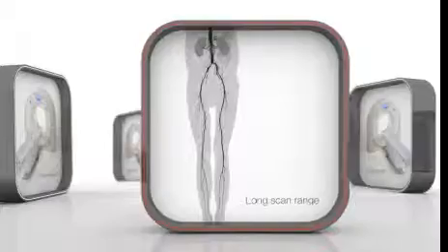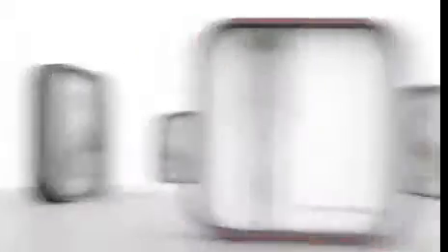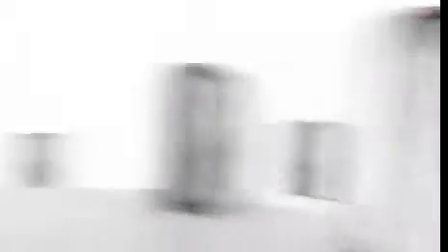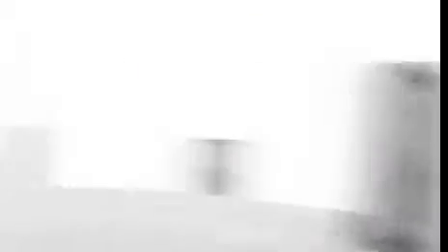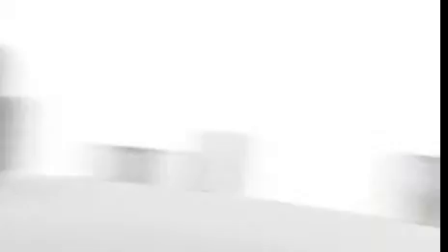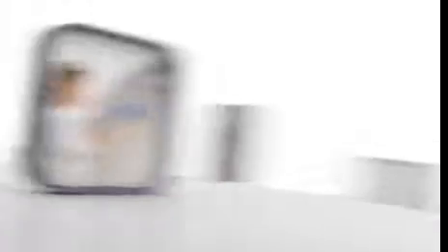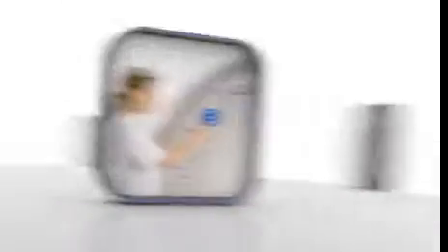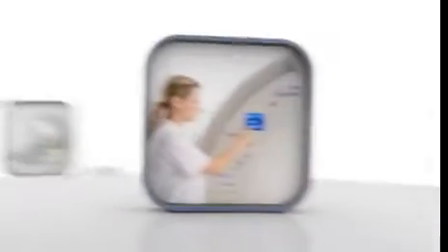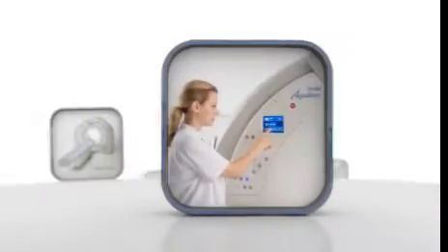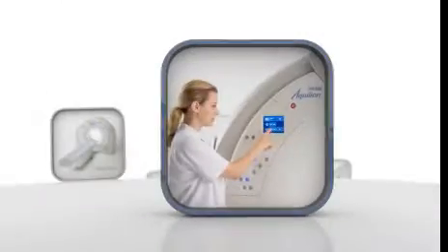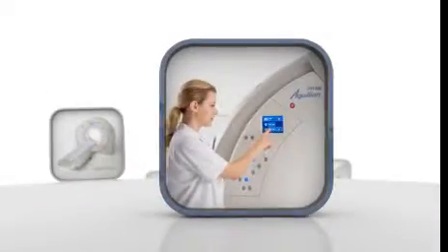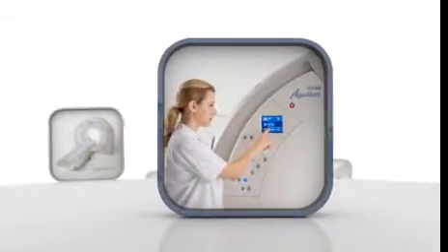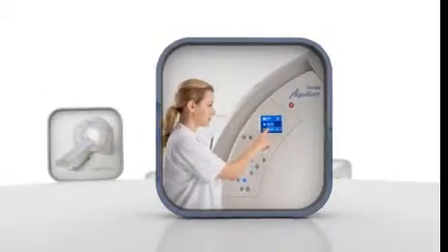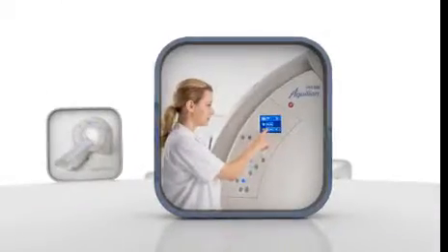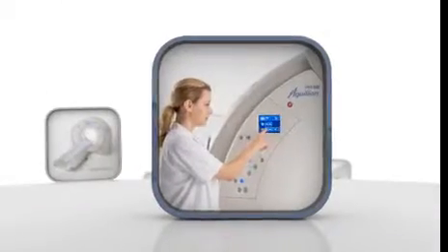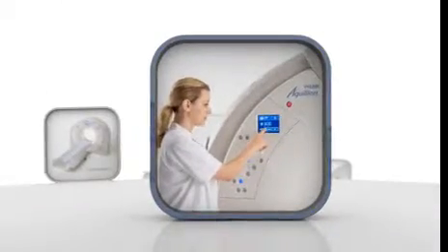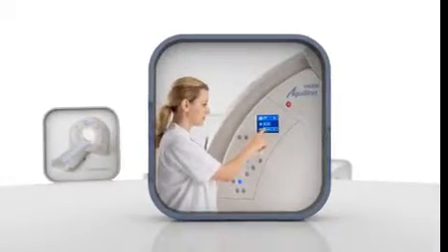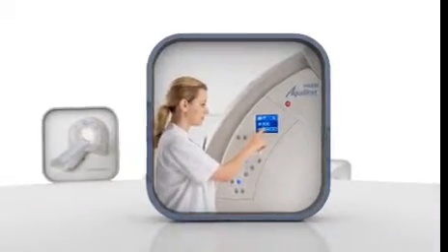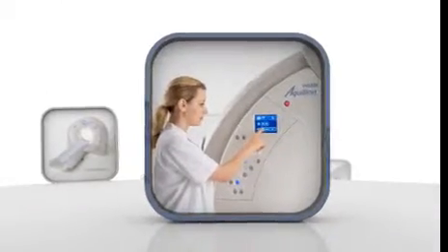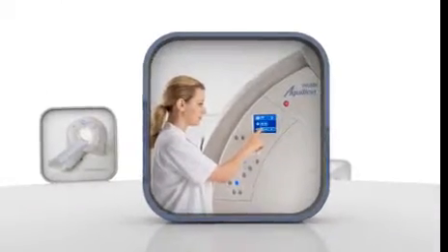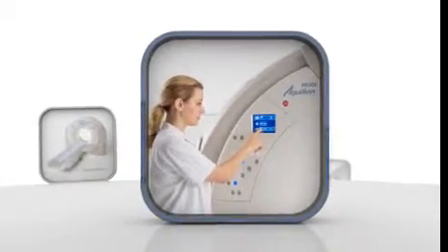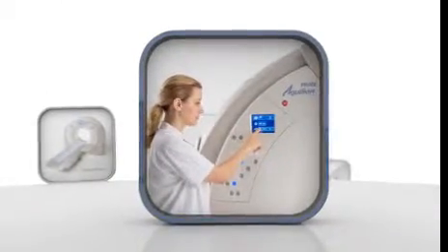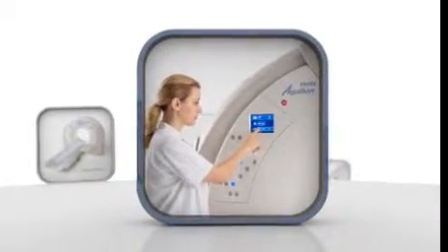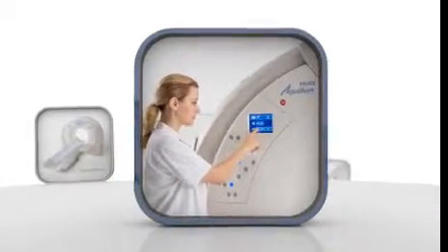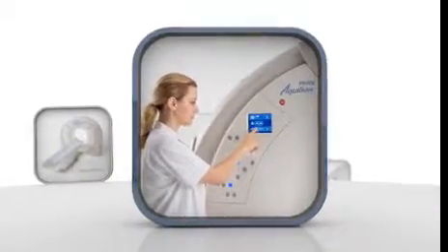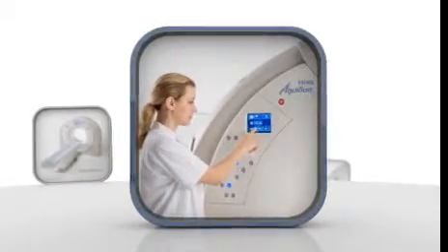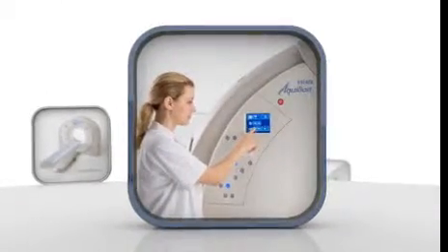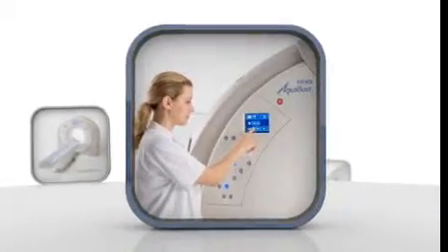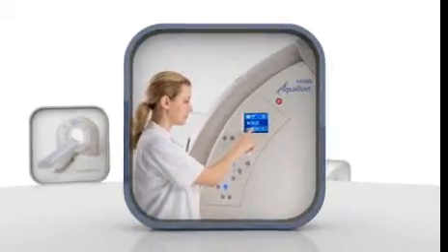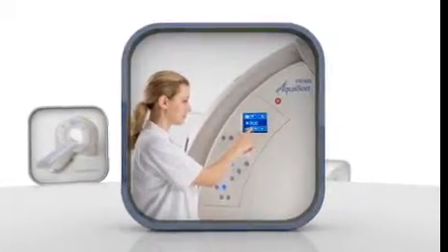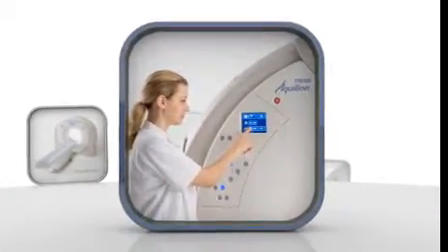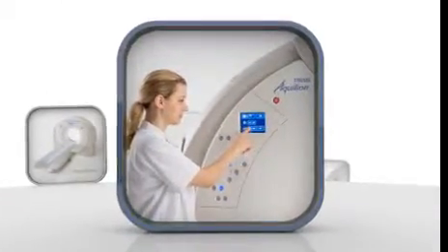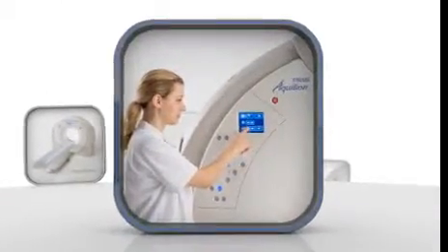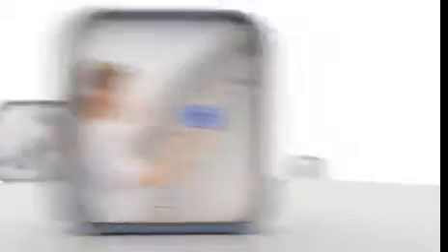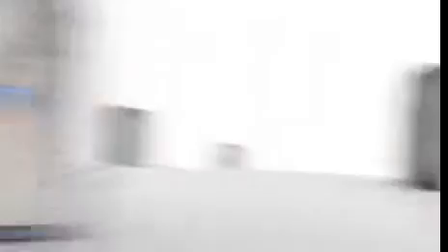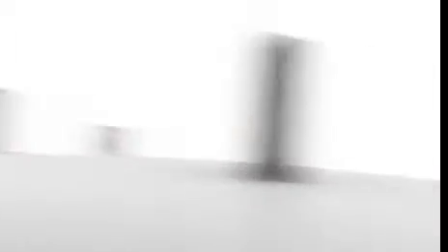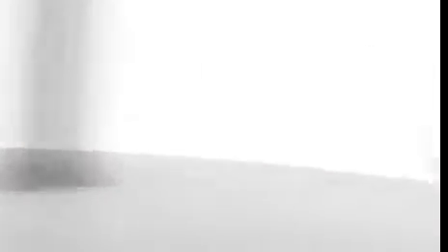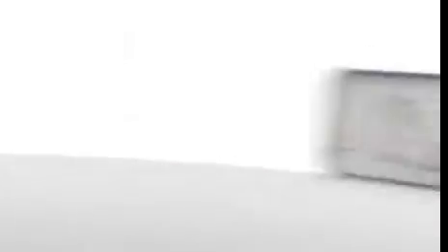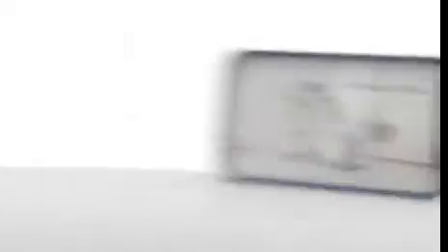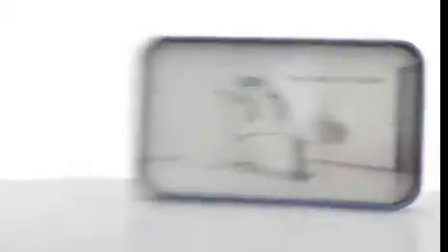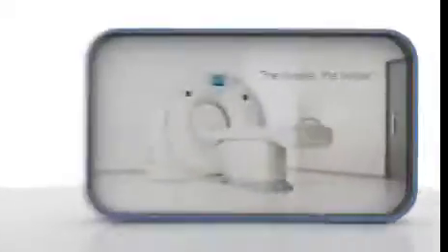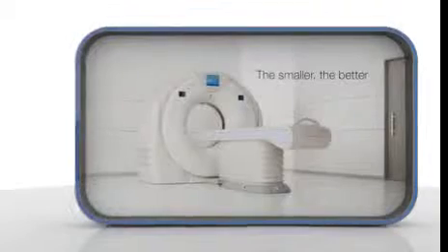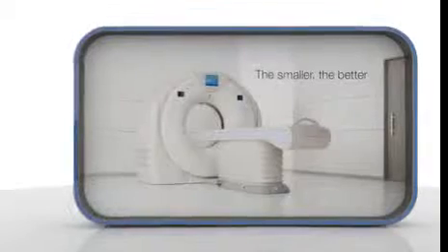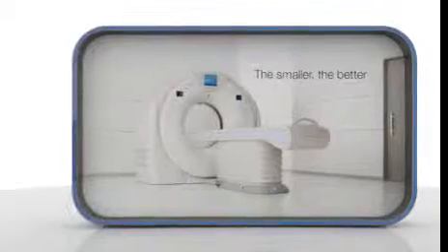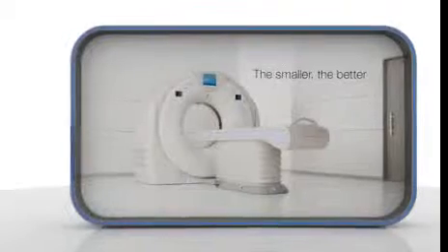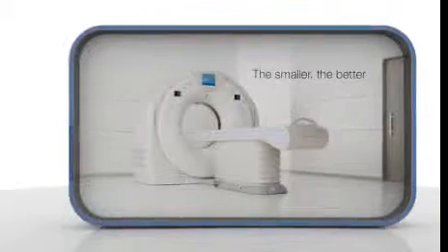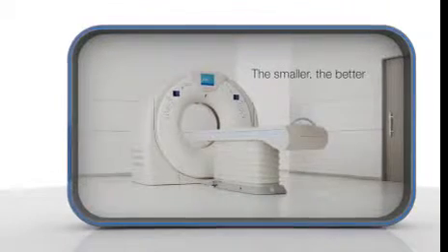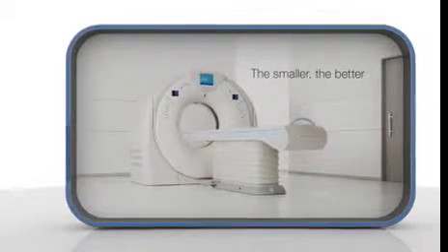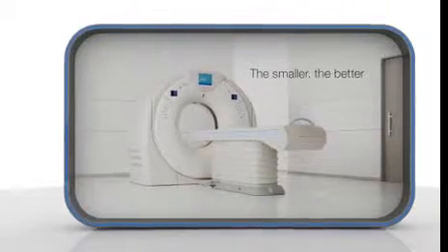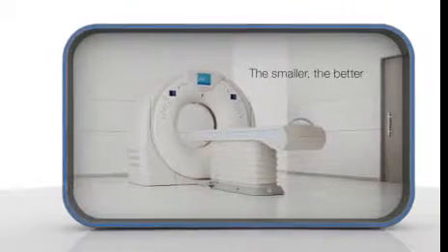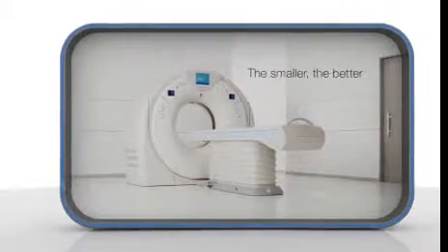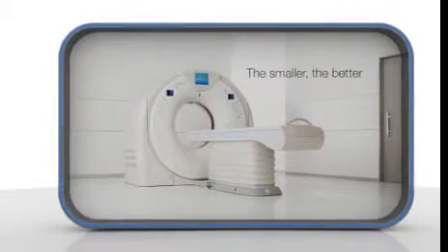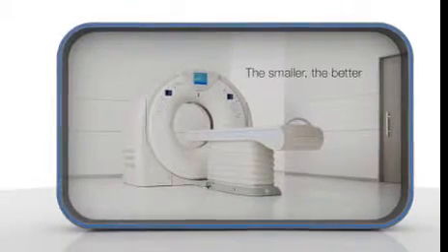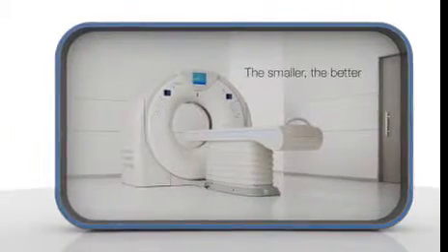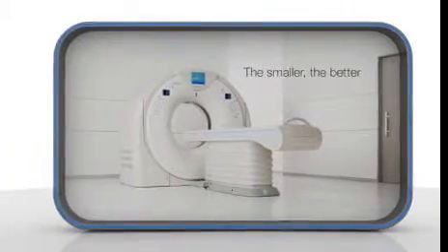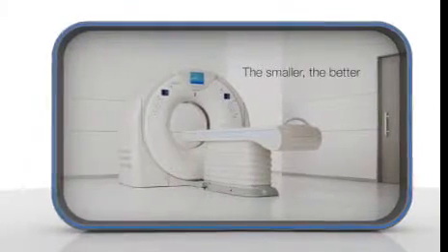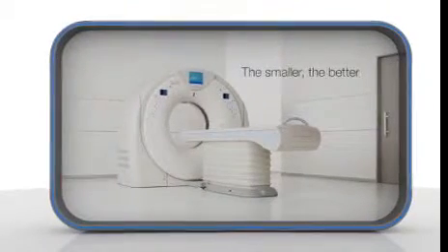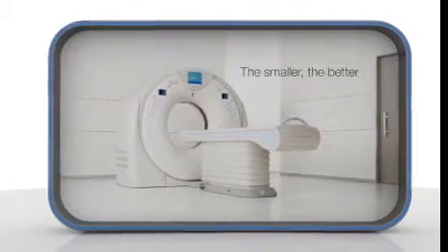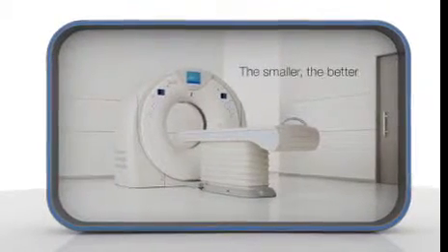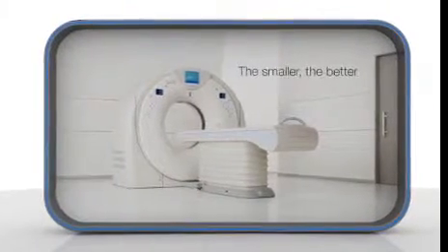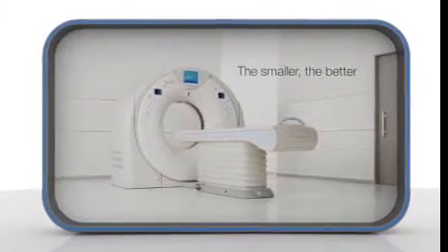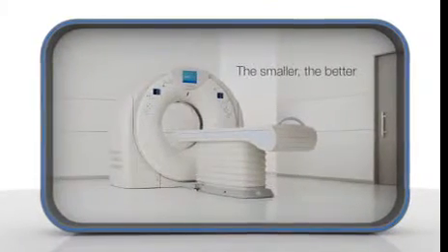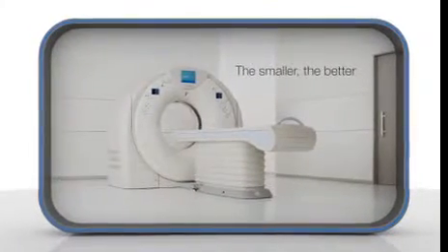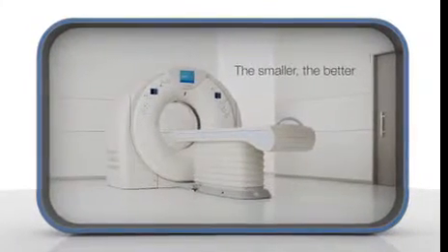Enjoy top performance in the smallest CT room. Aquilian Prime — the smaller, the better.